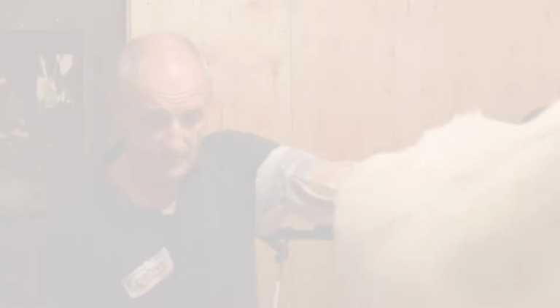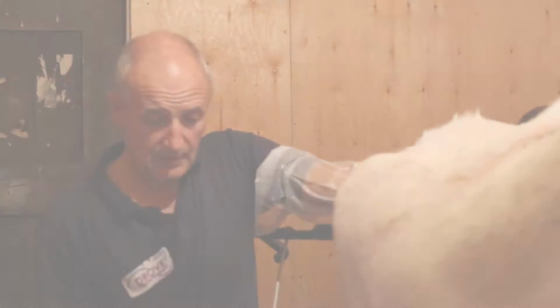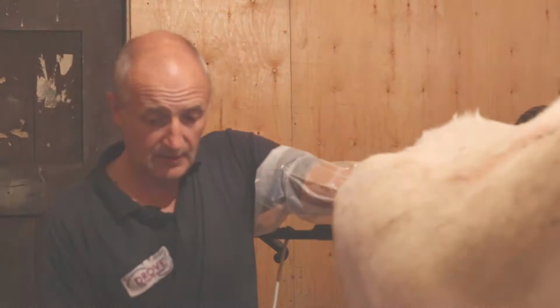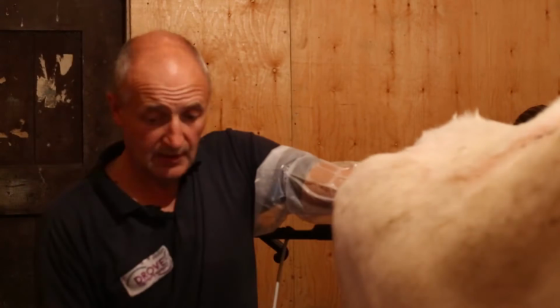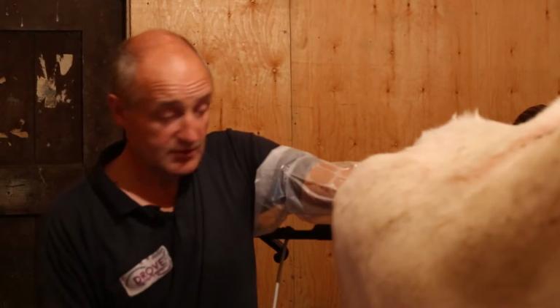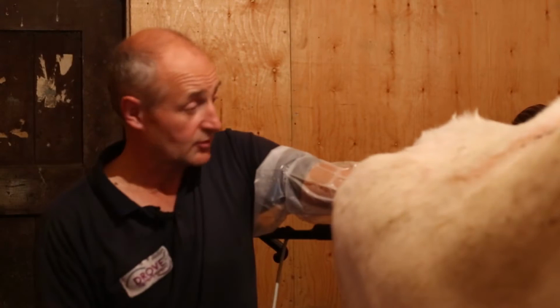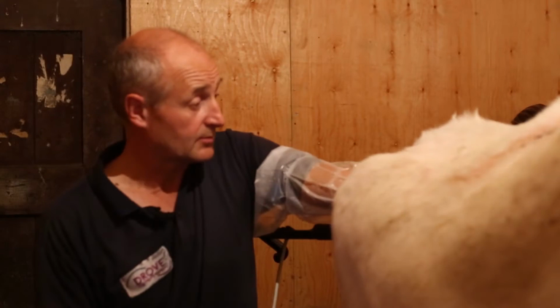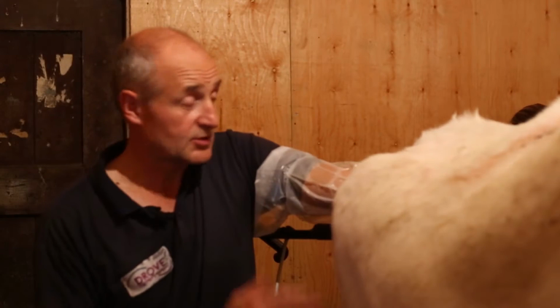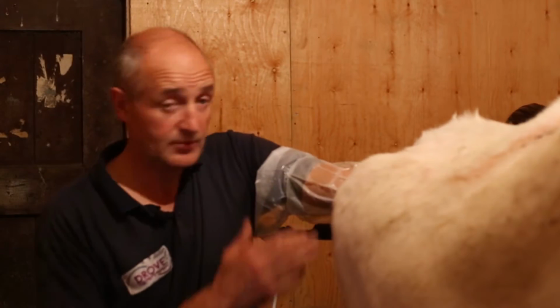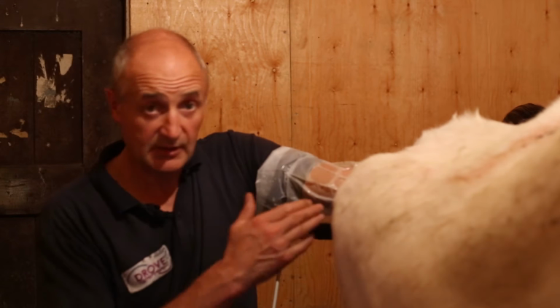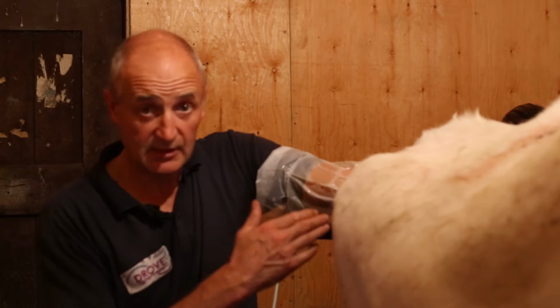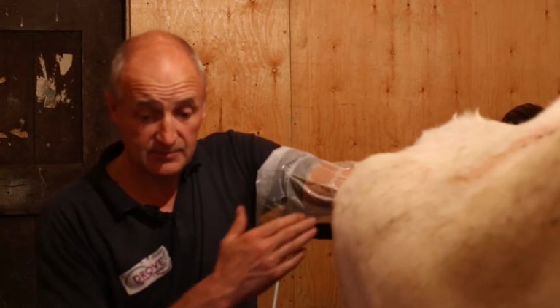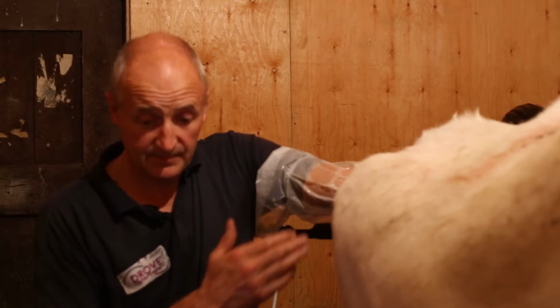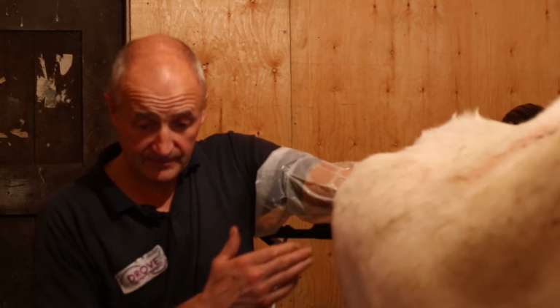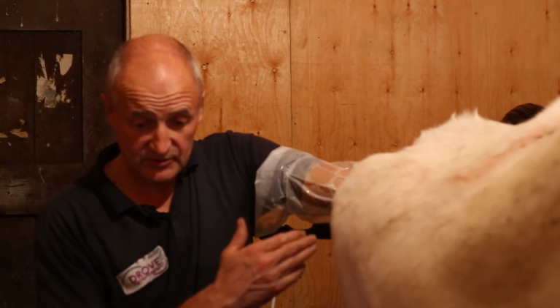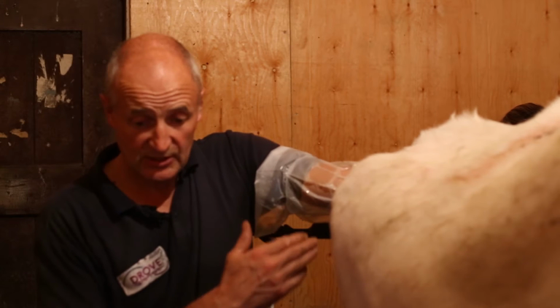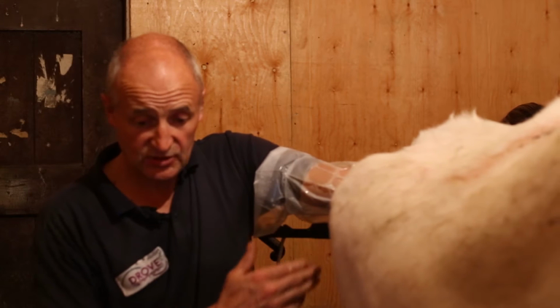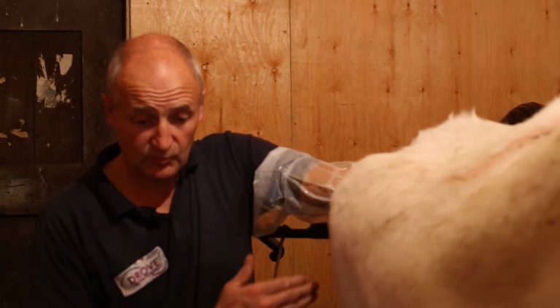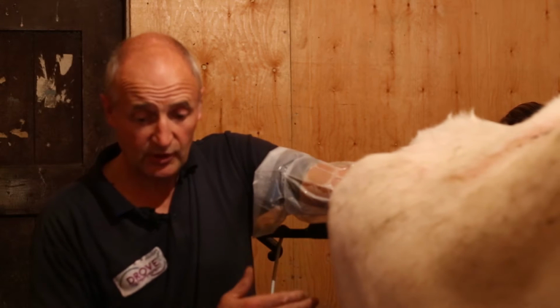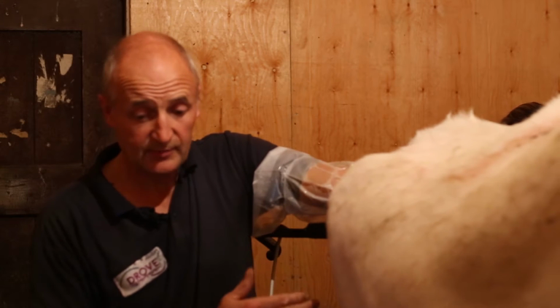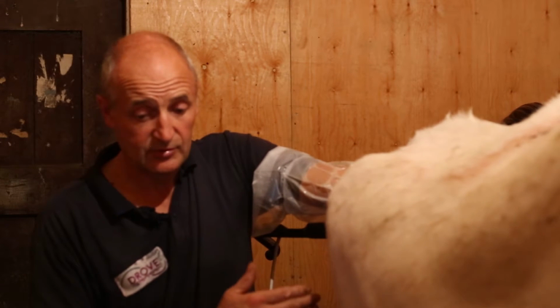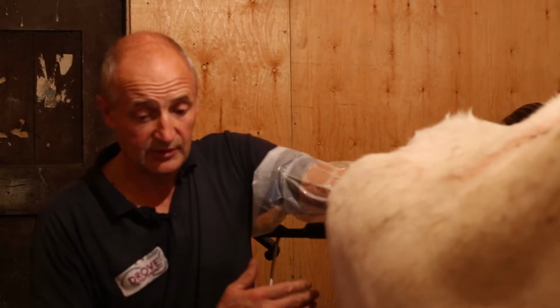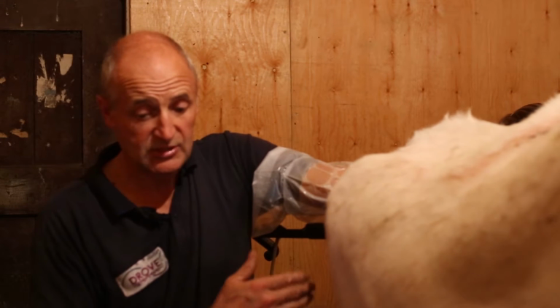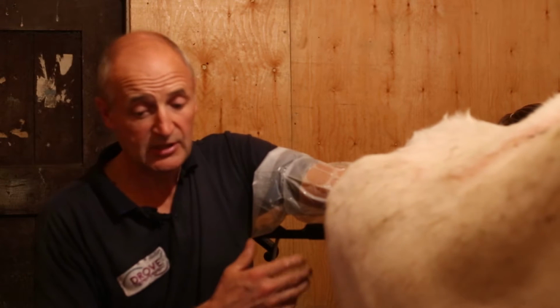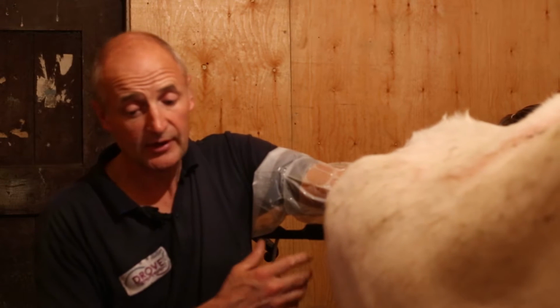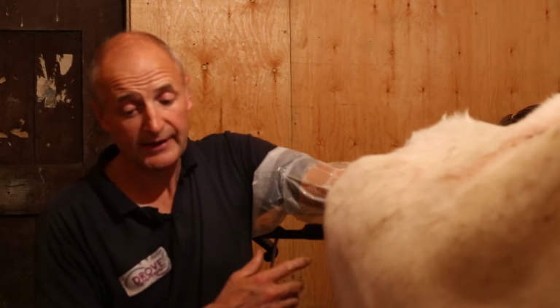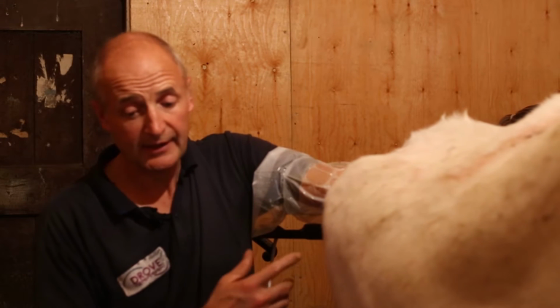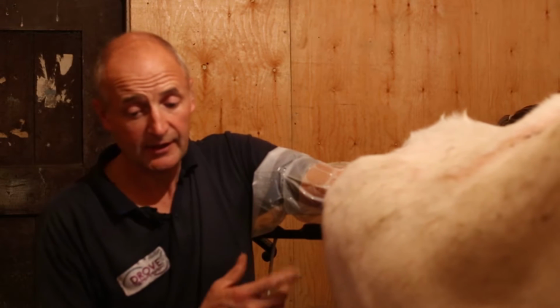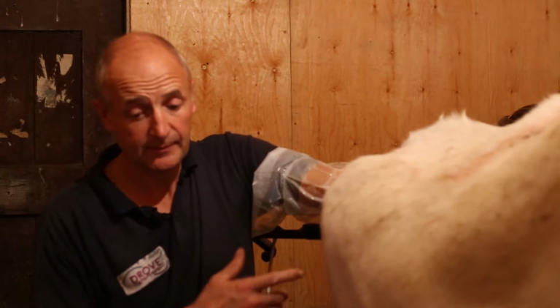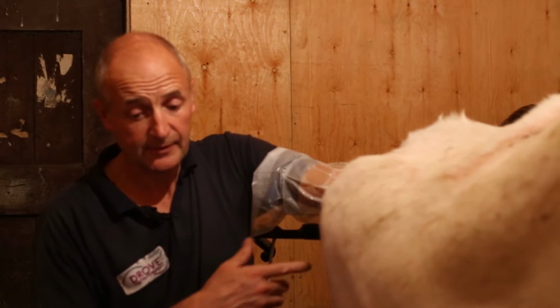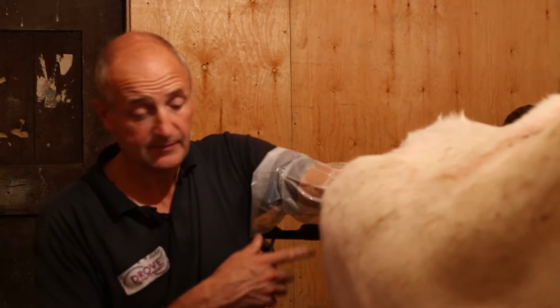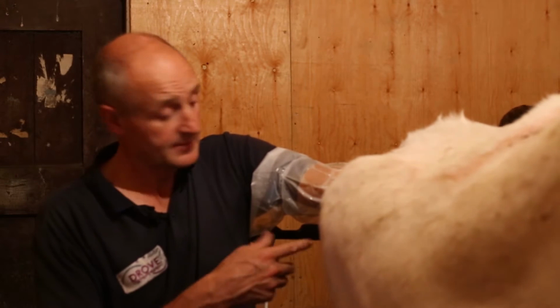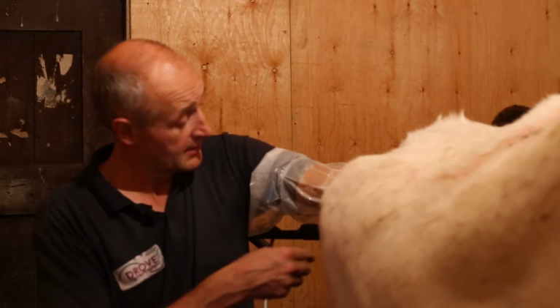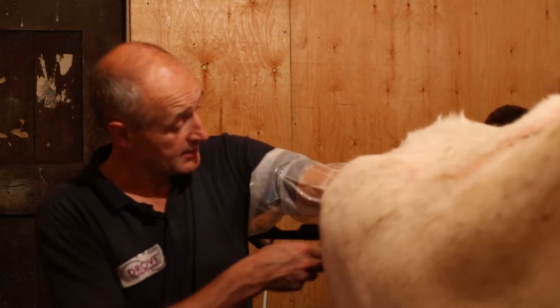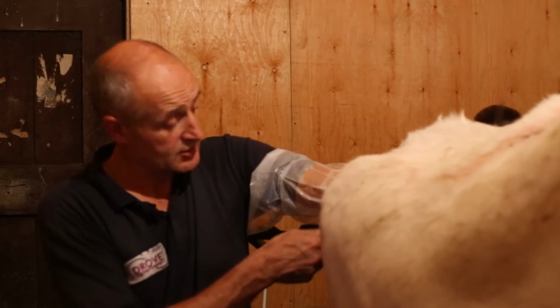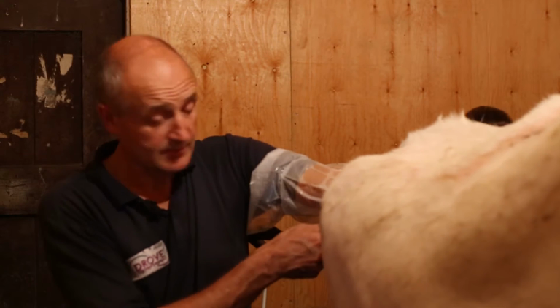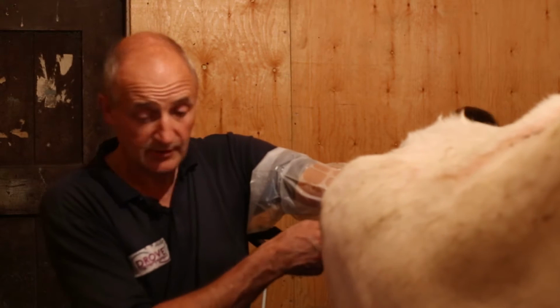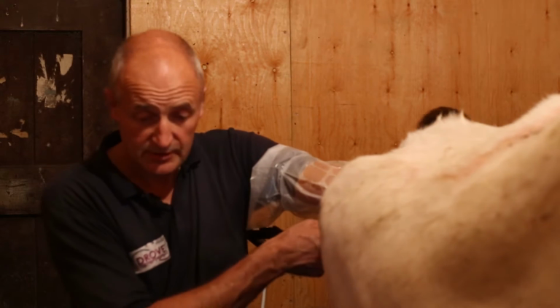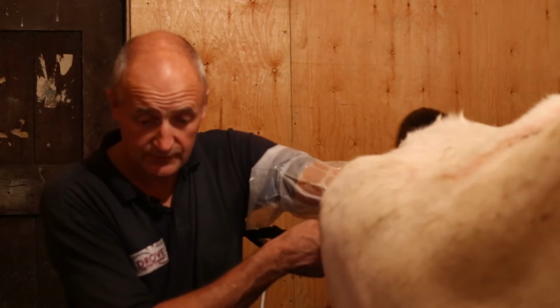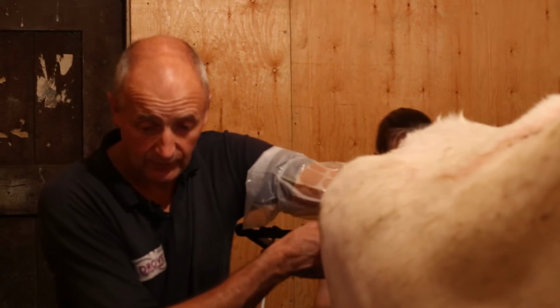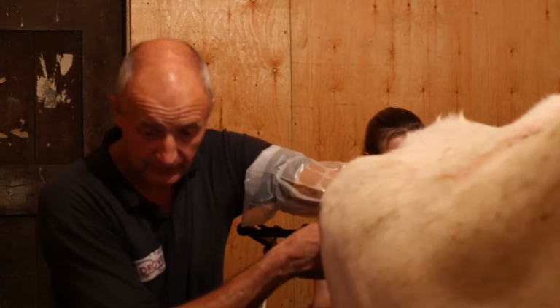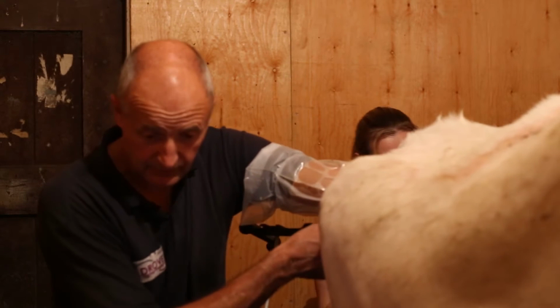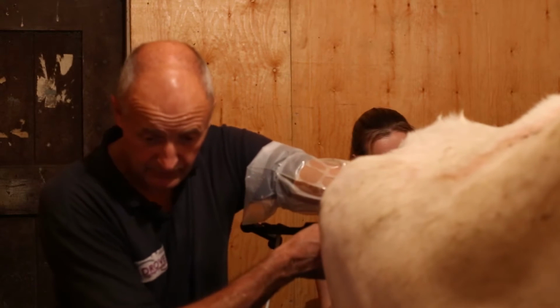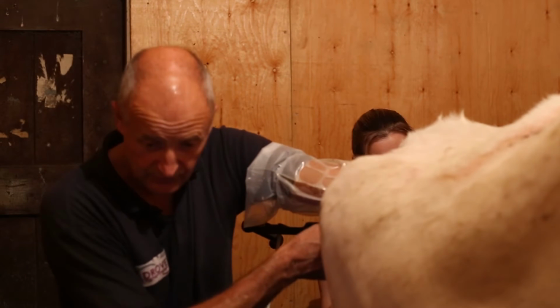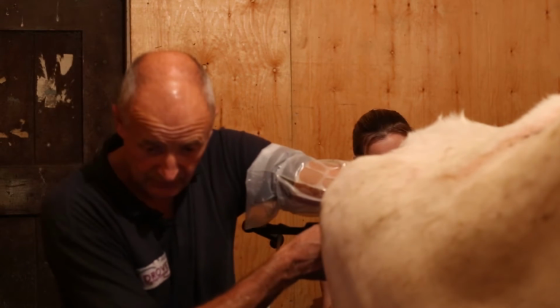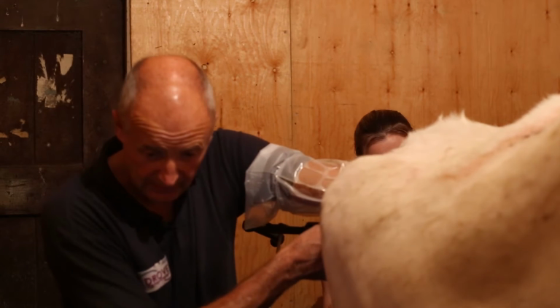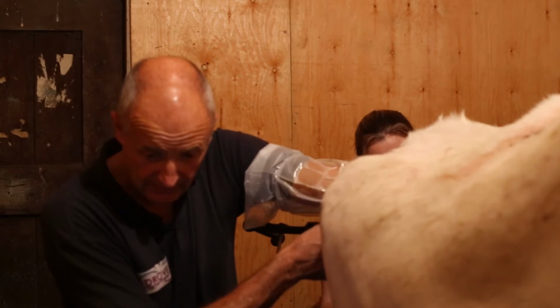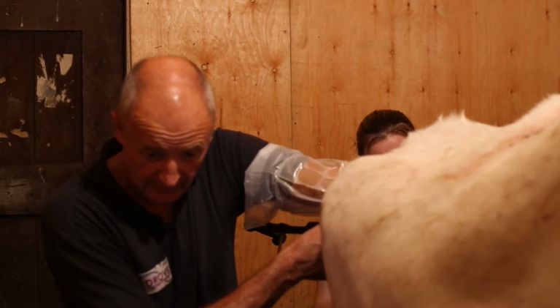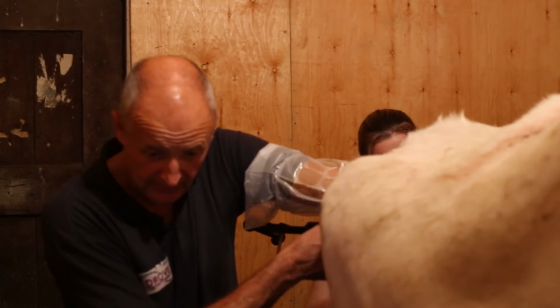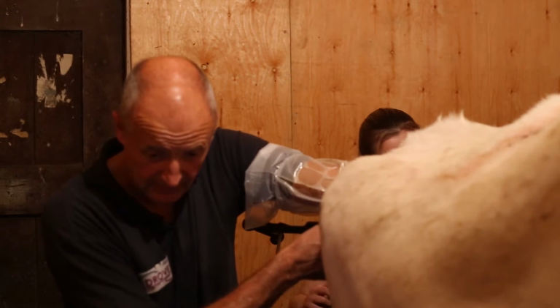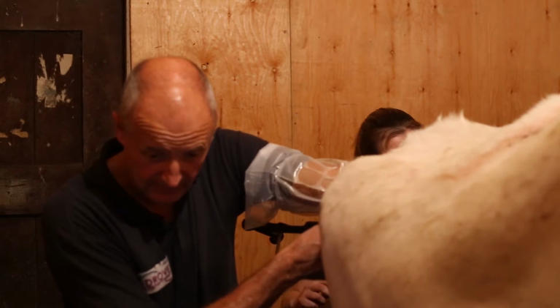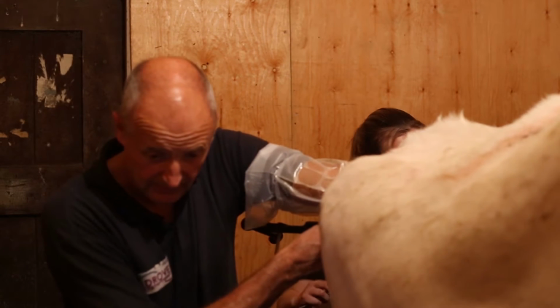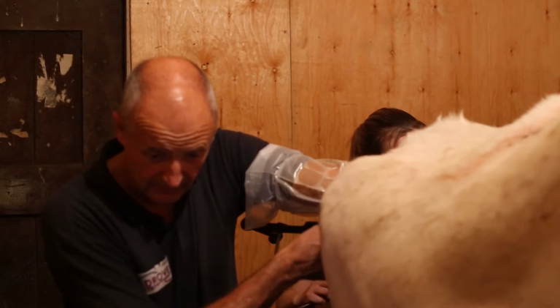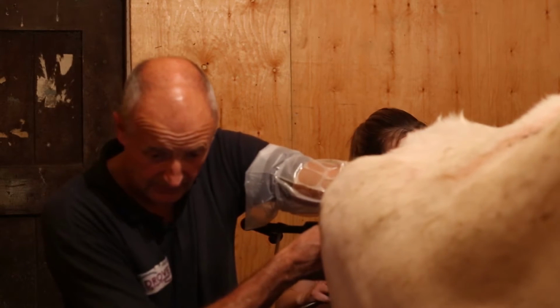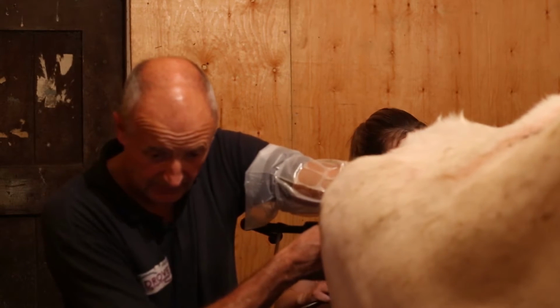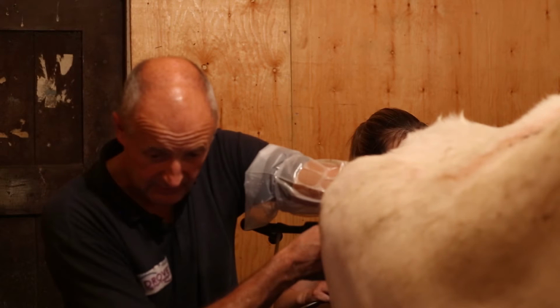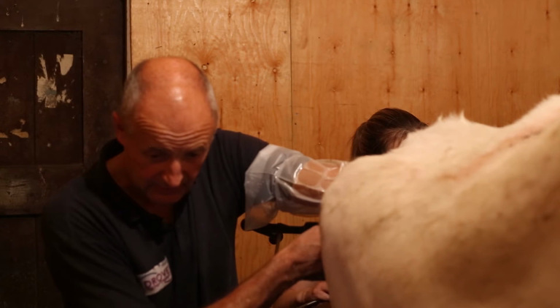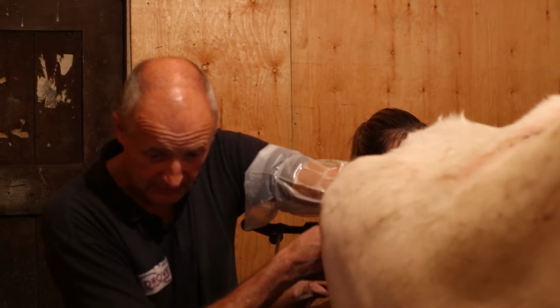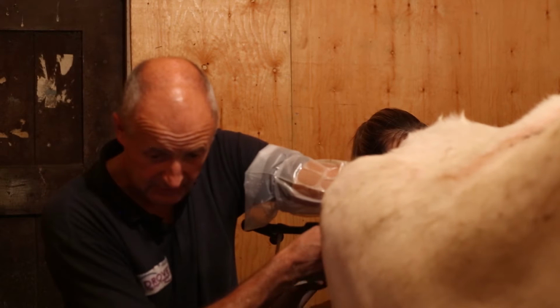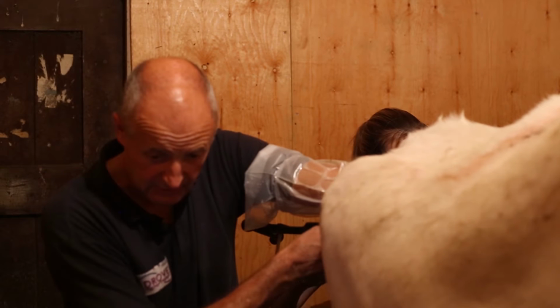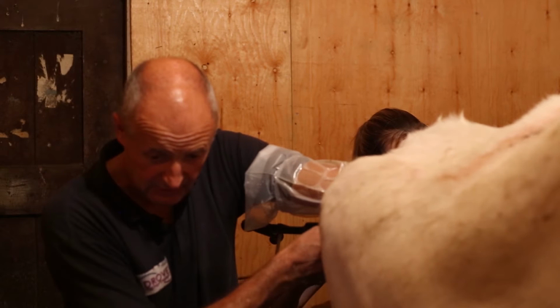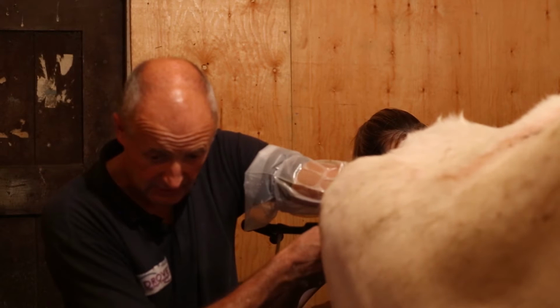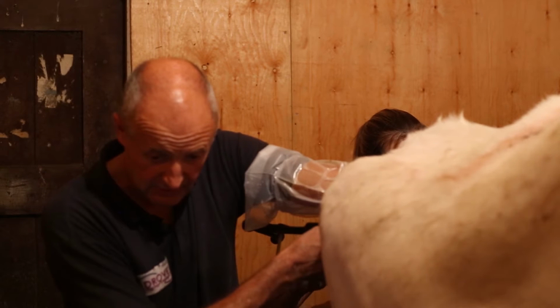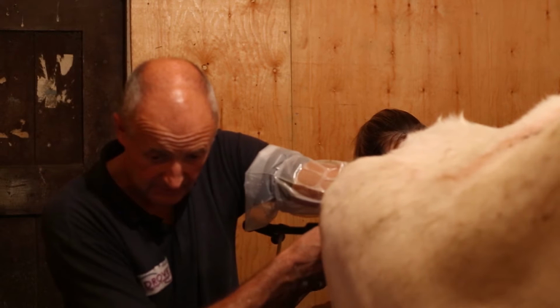In between each session what I'm doing is lining up some nice follicles ready for the next collection session.